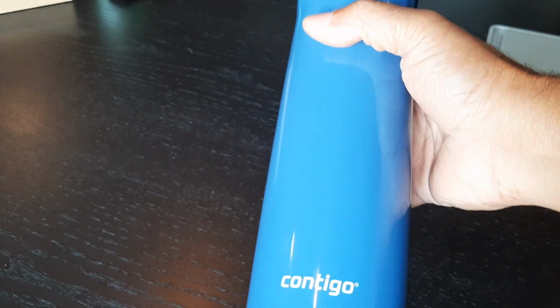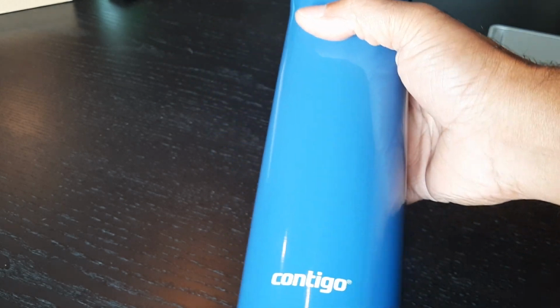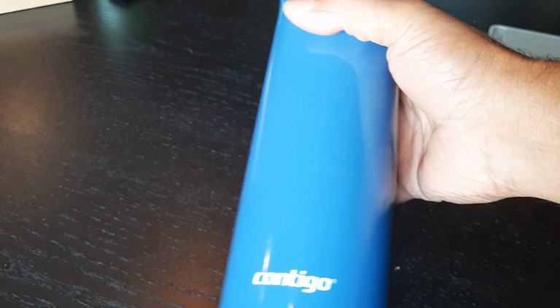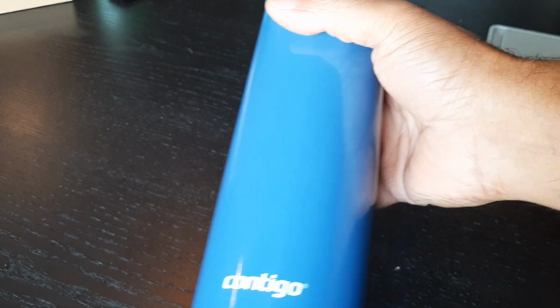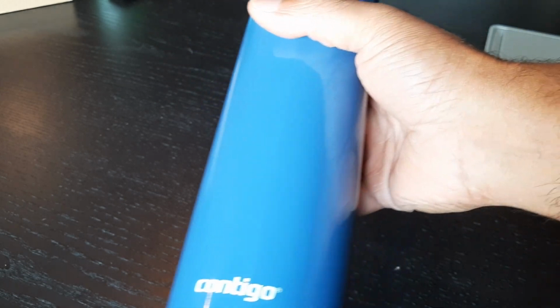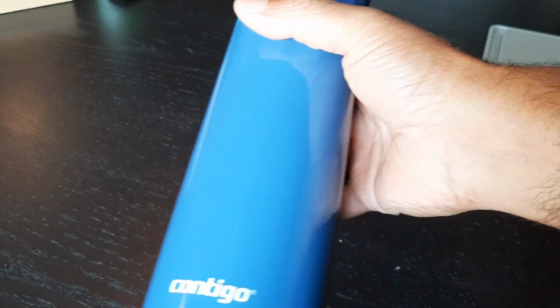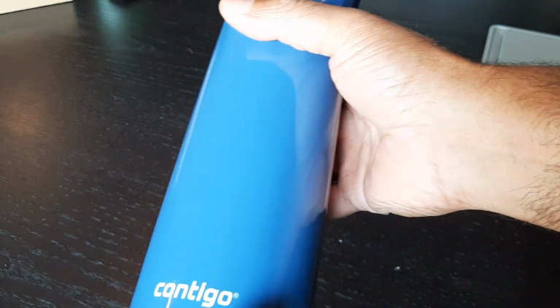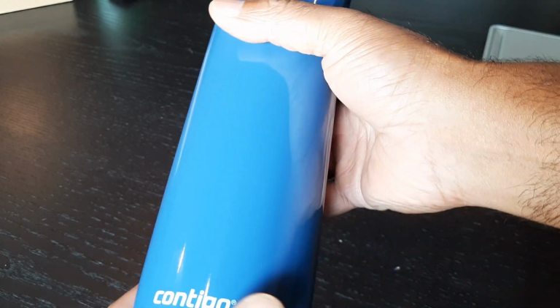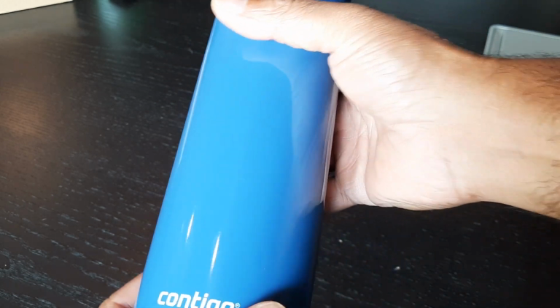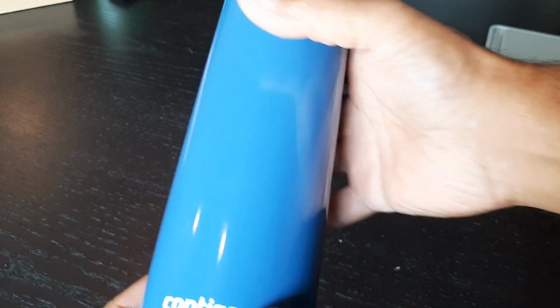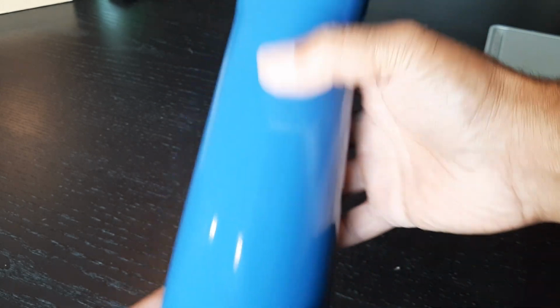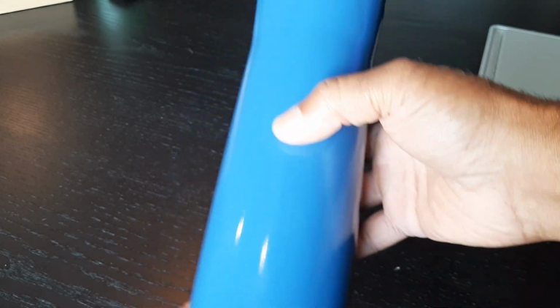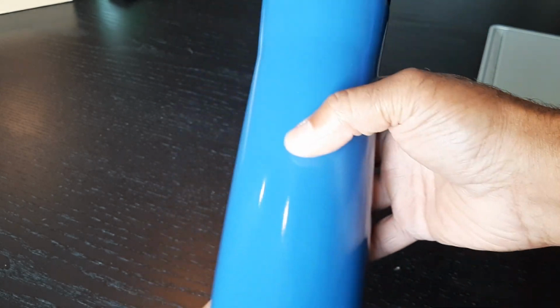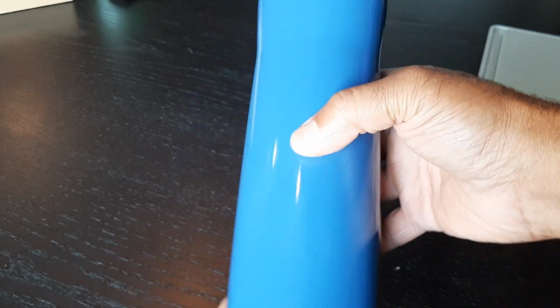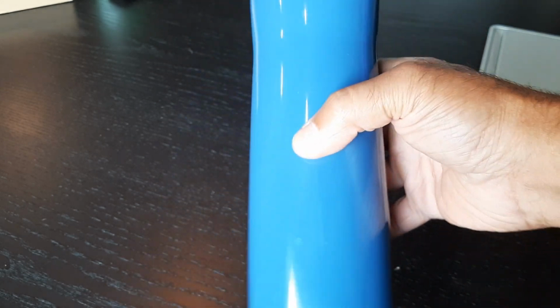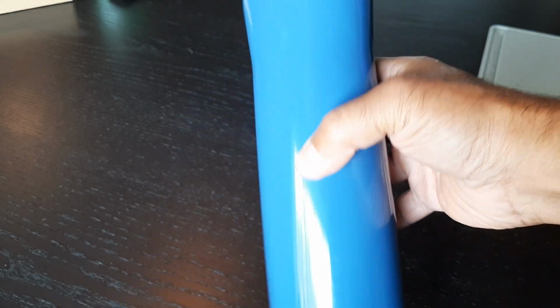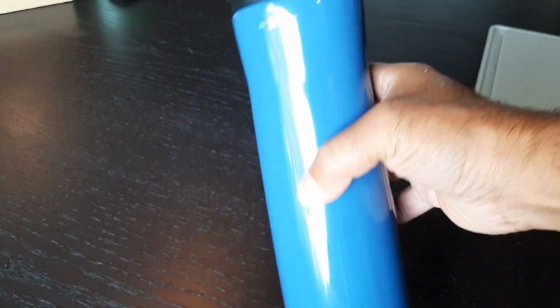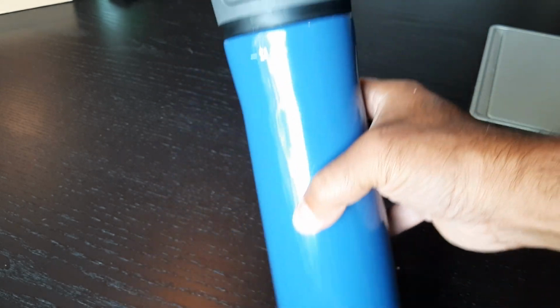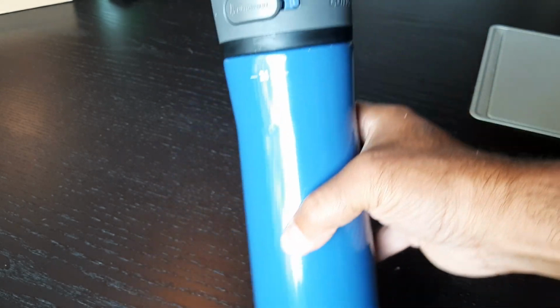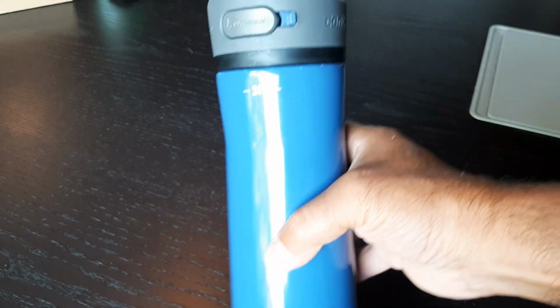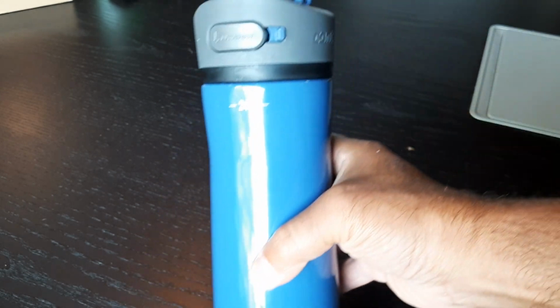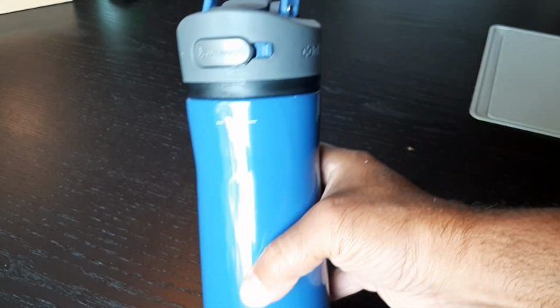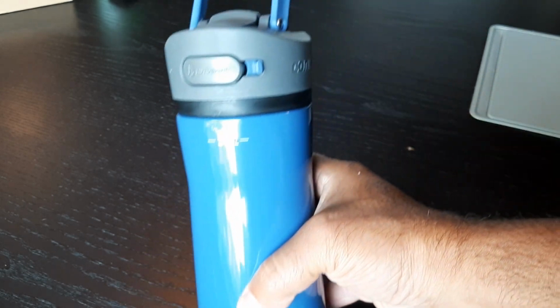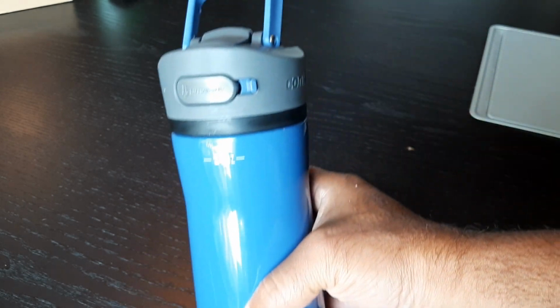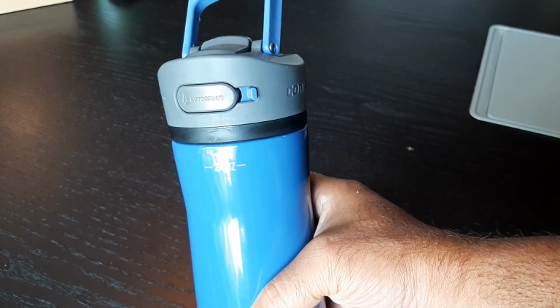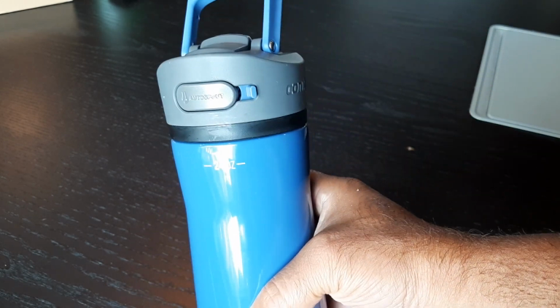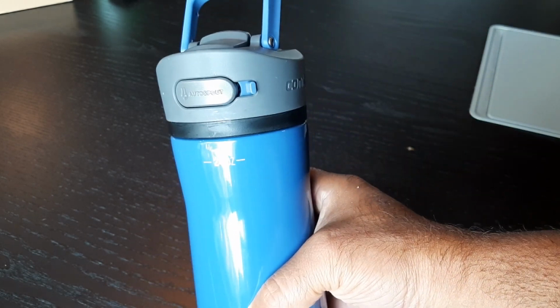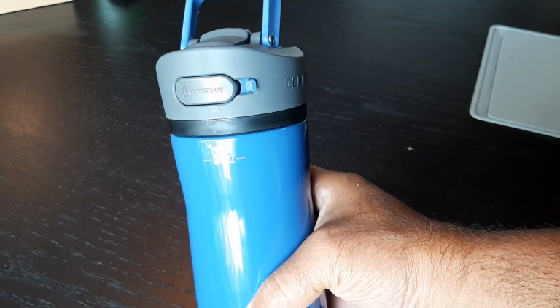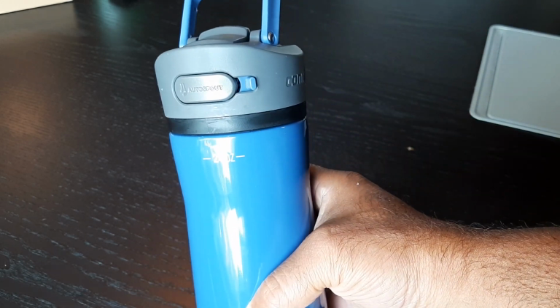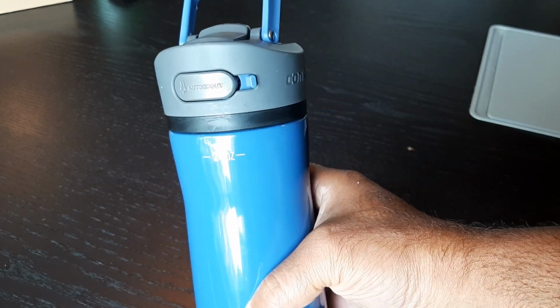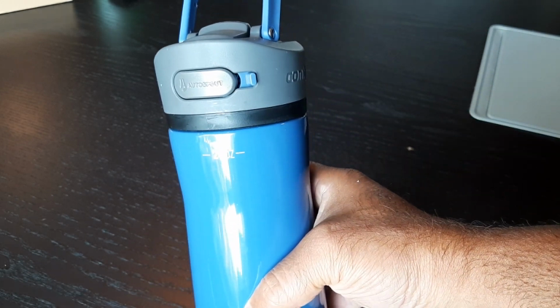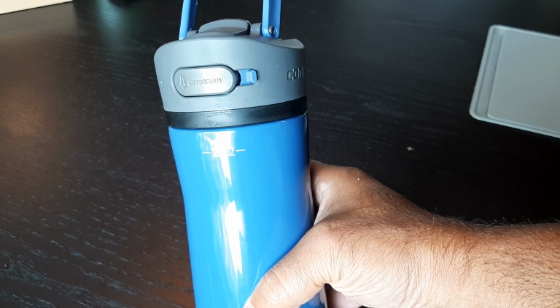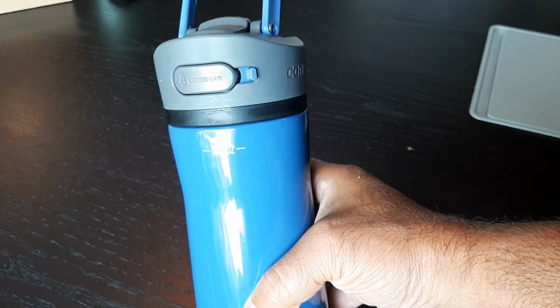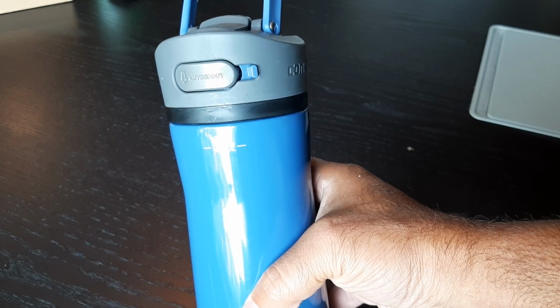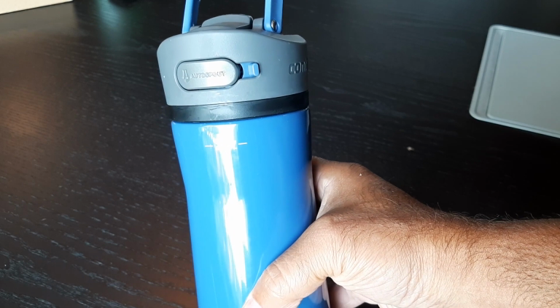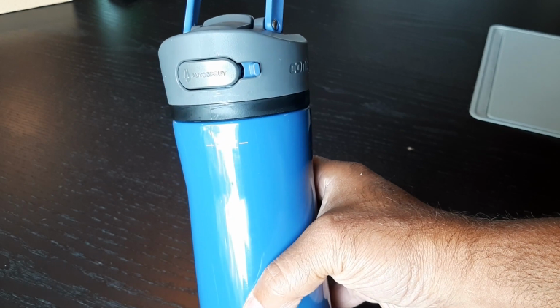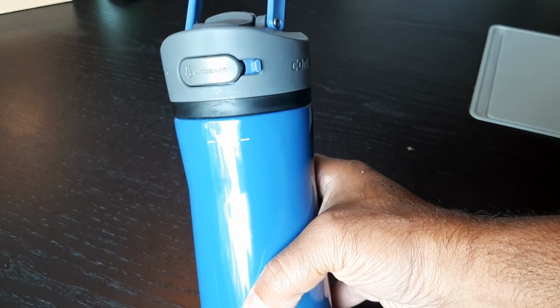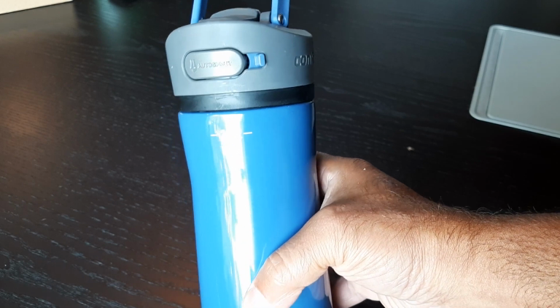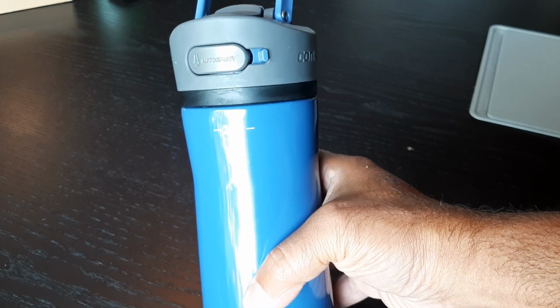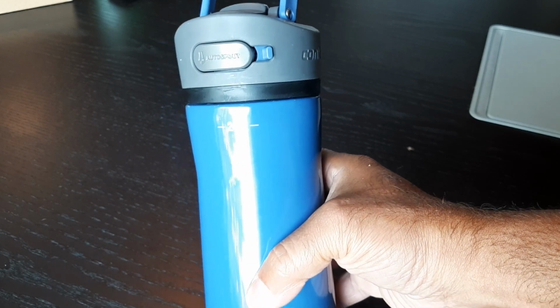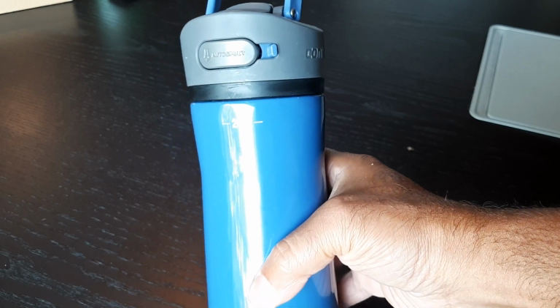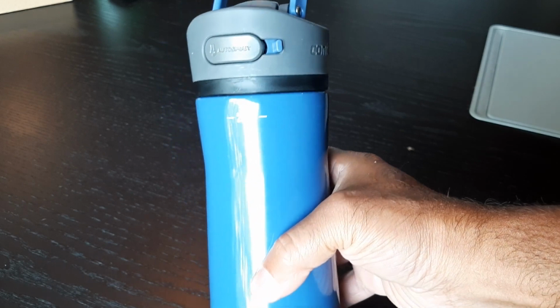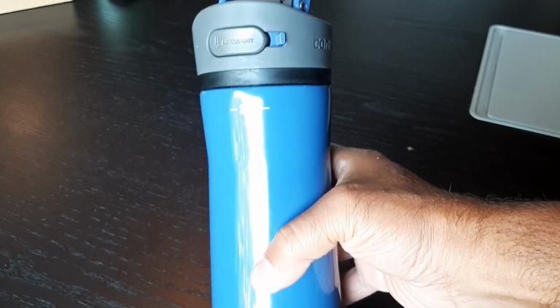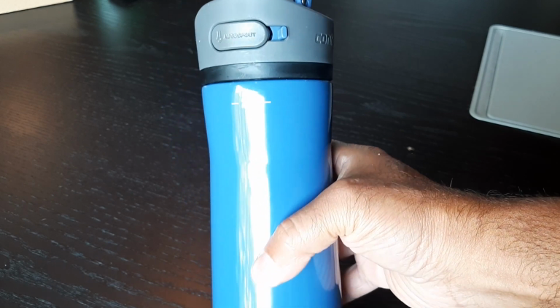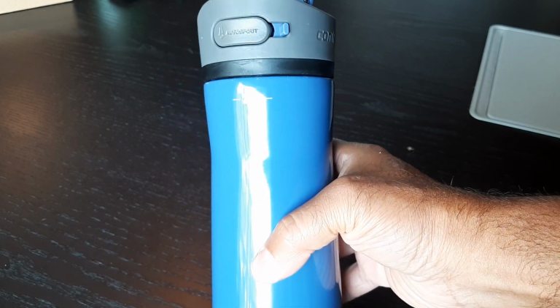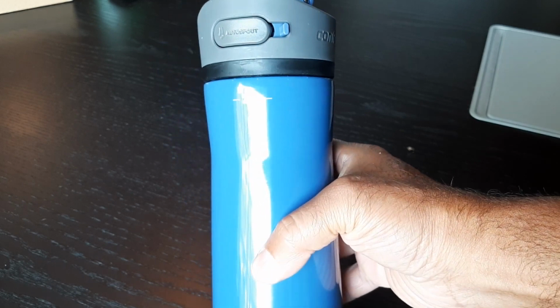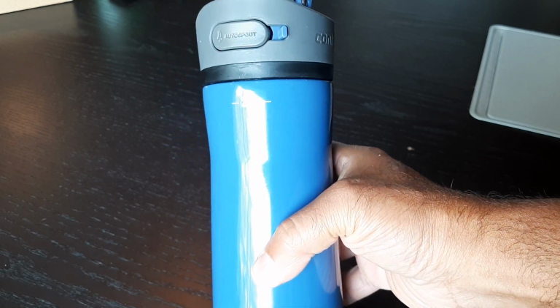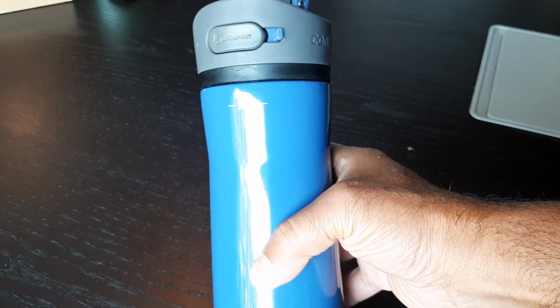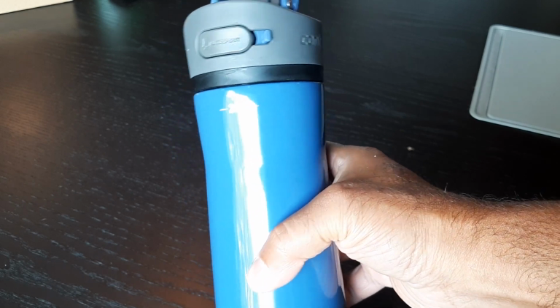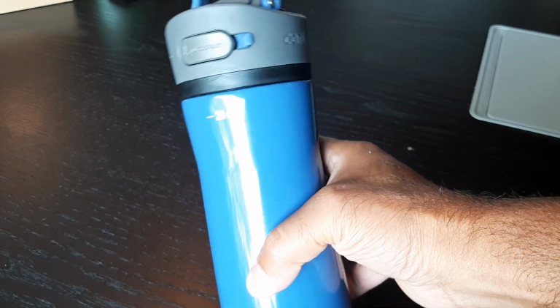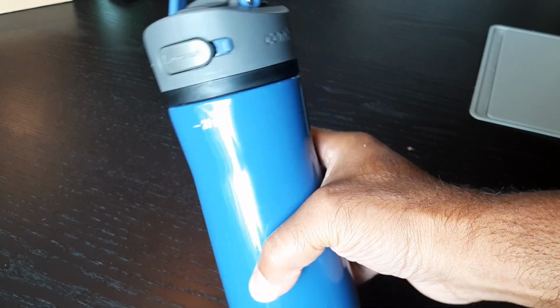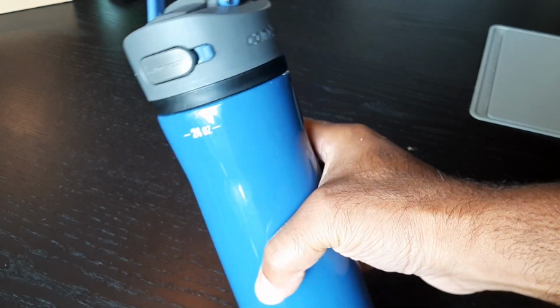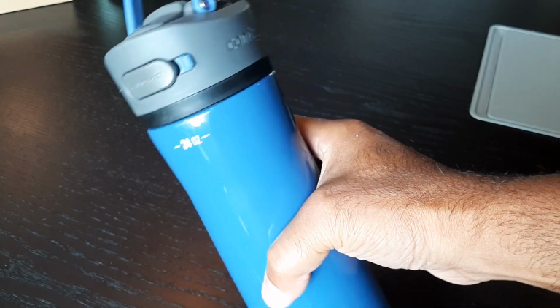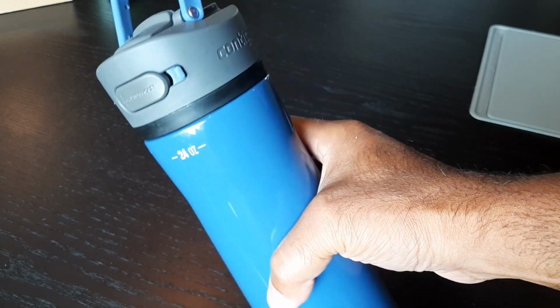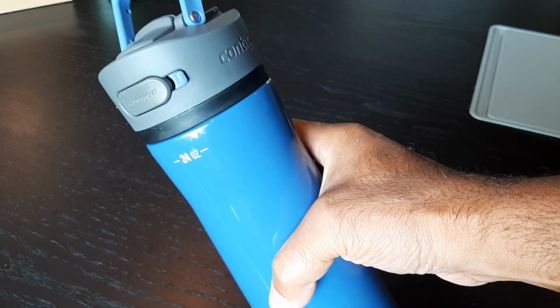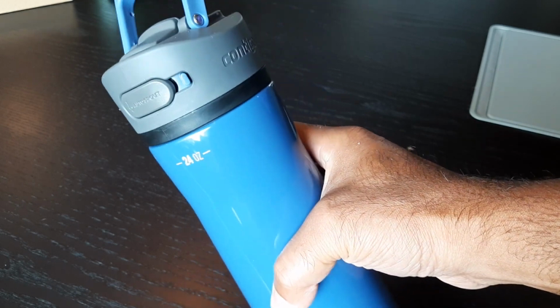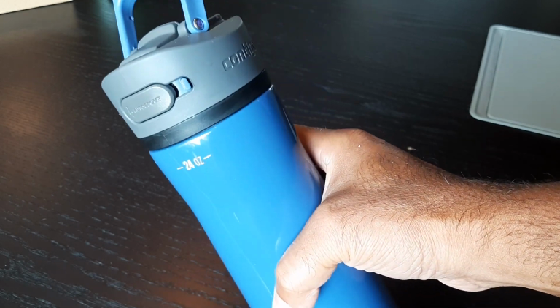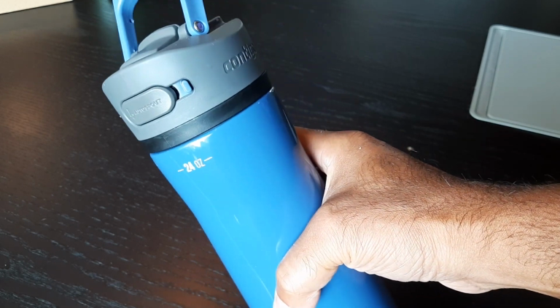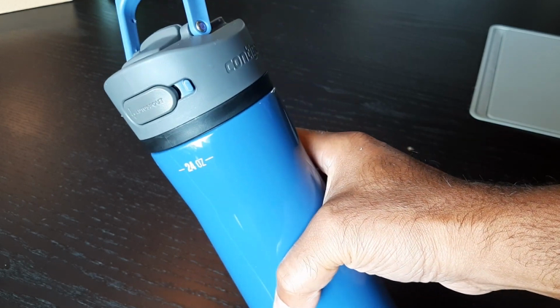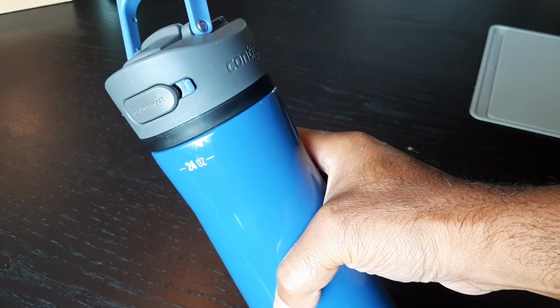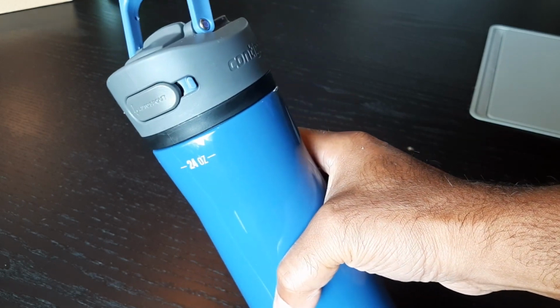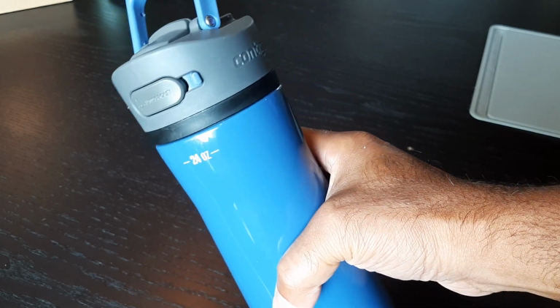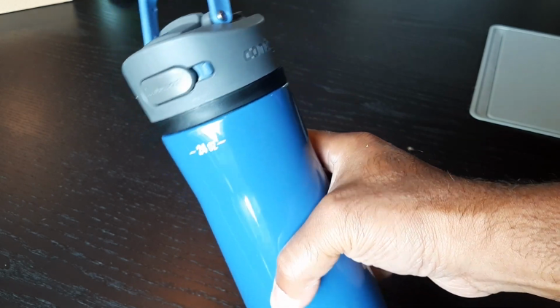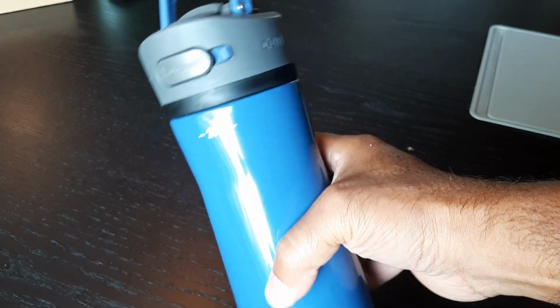It's stainless steel, so it's going to be a little heavier than your plastic water bottles — just so you know about that.